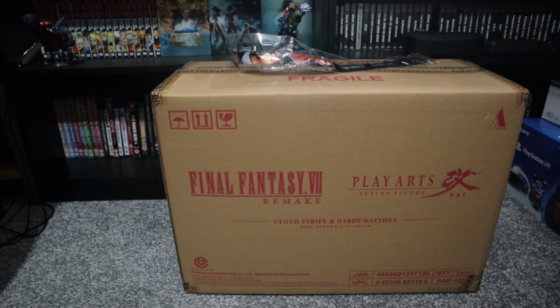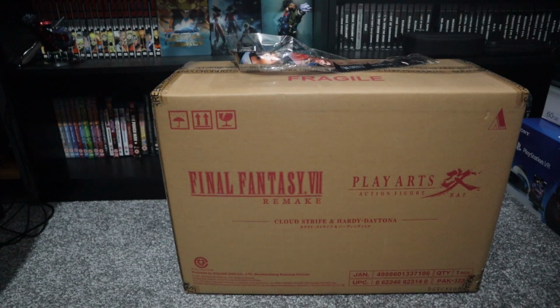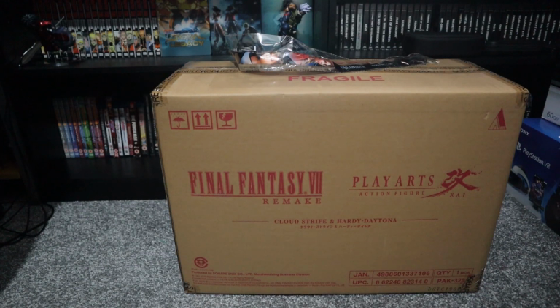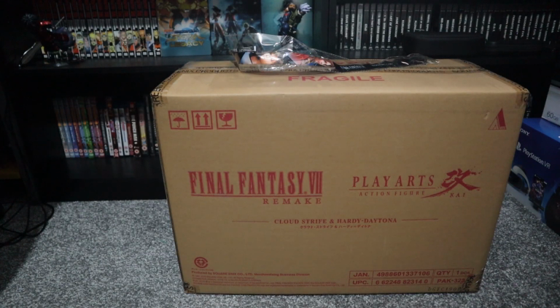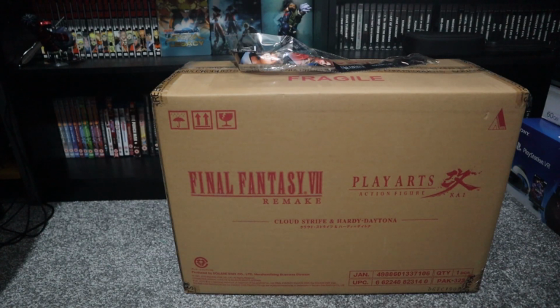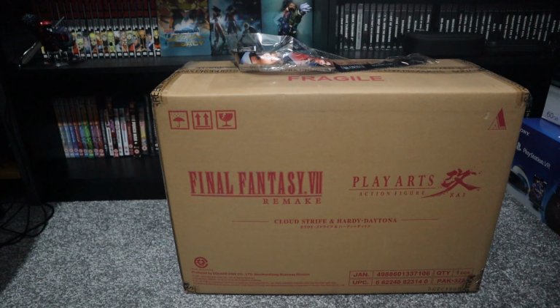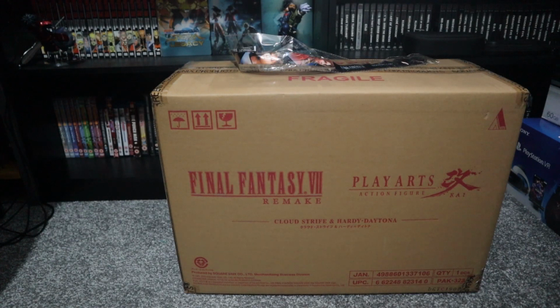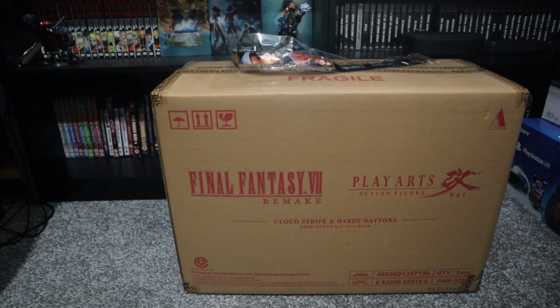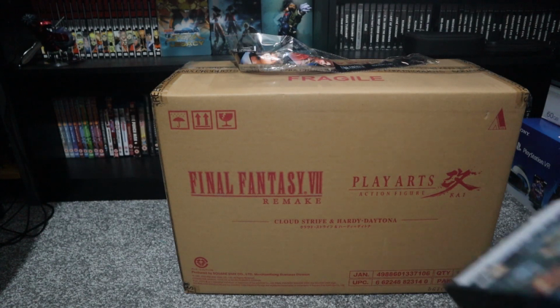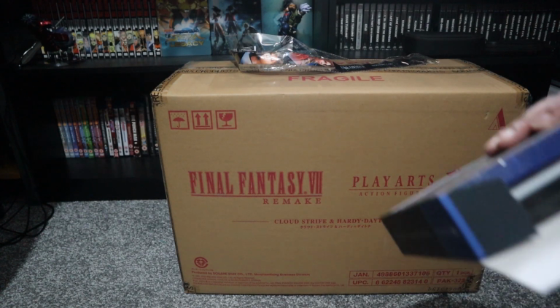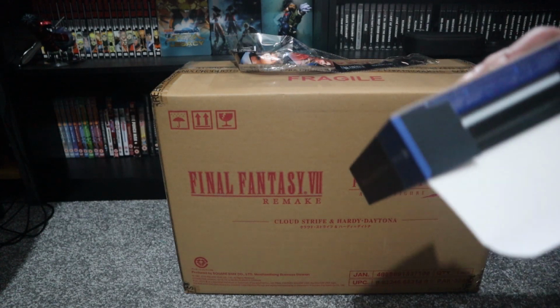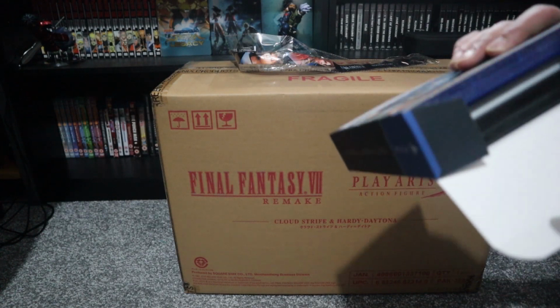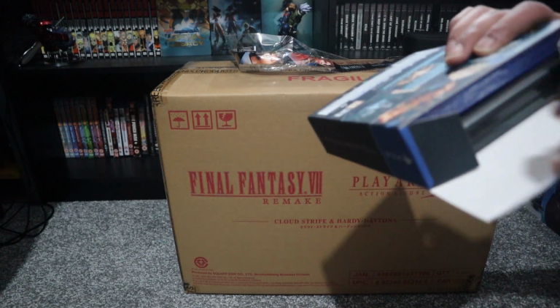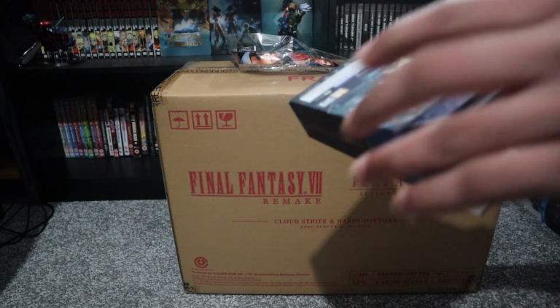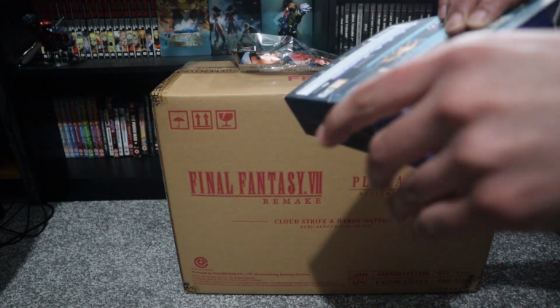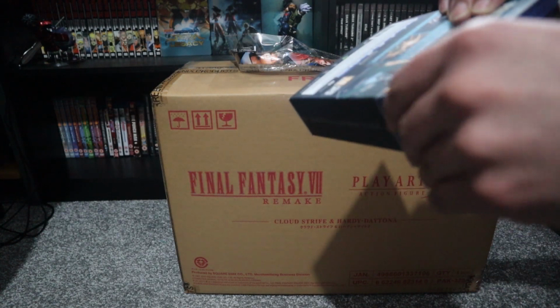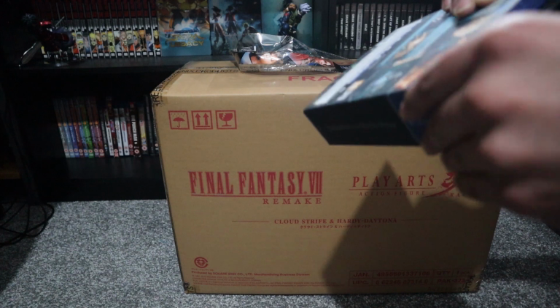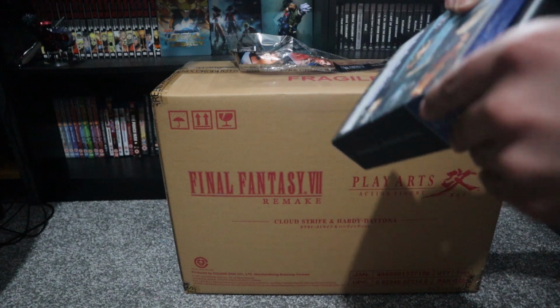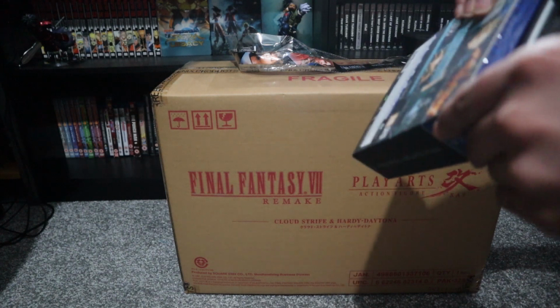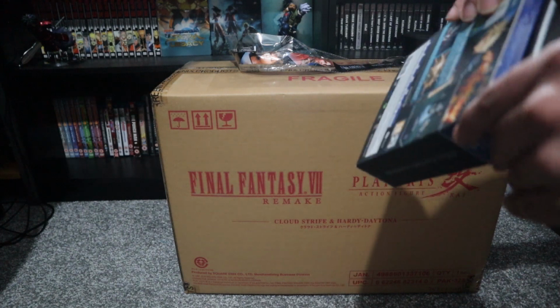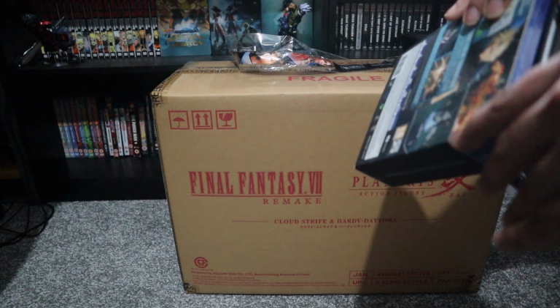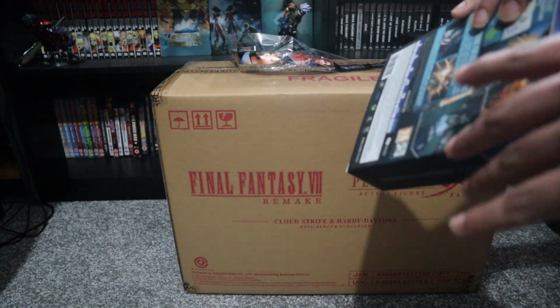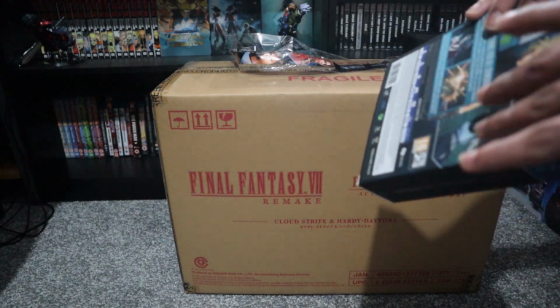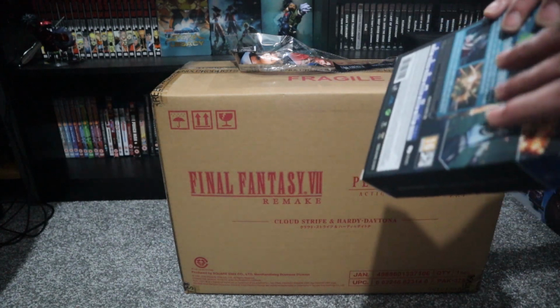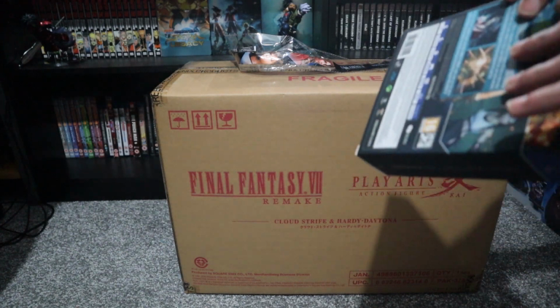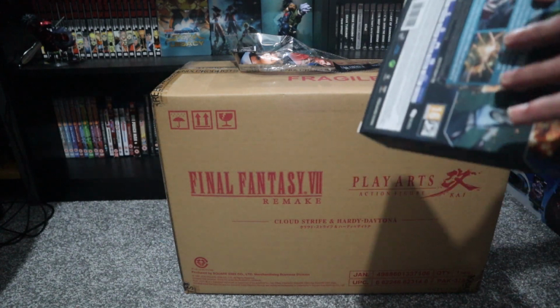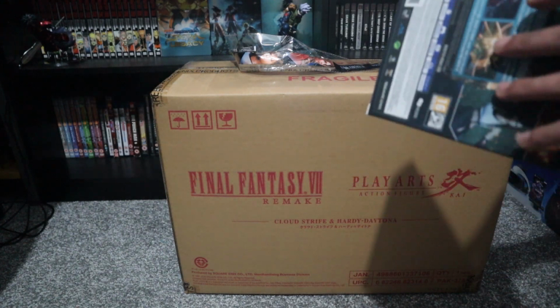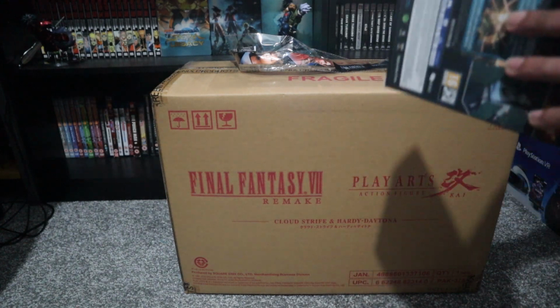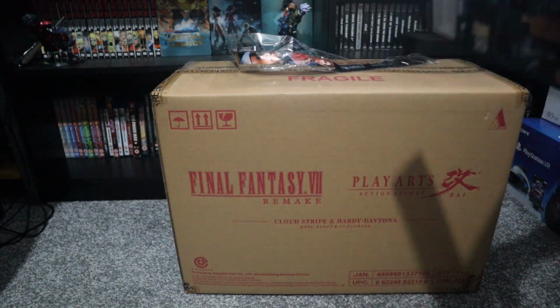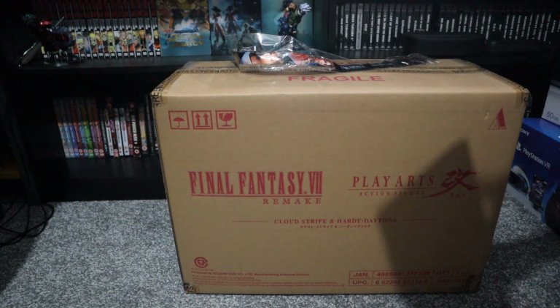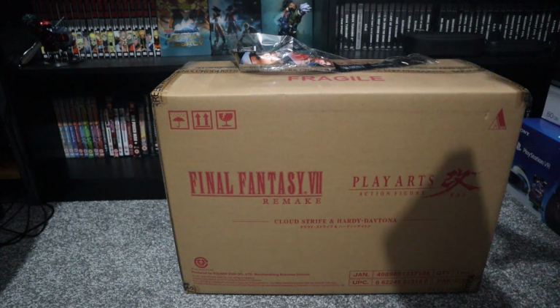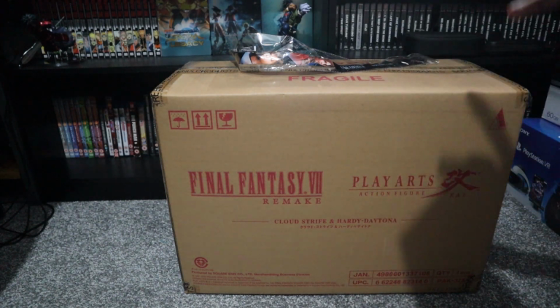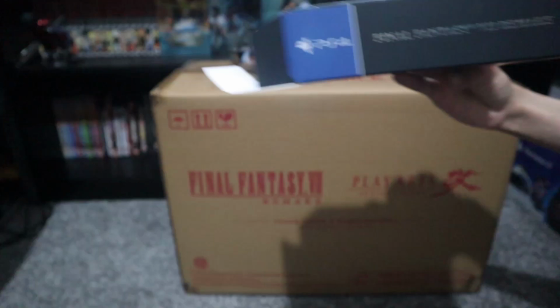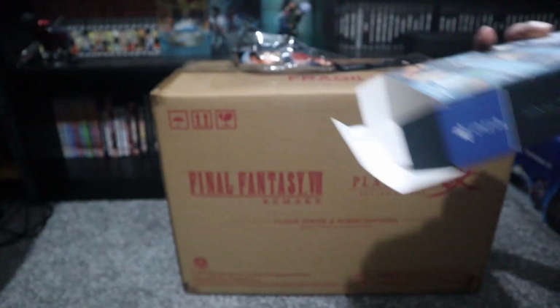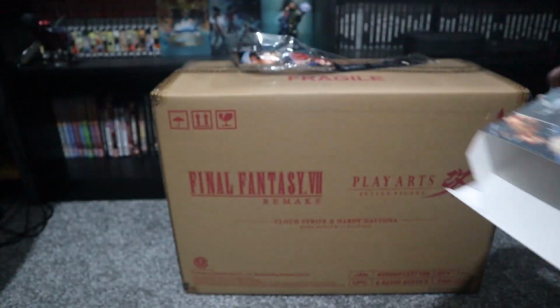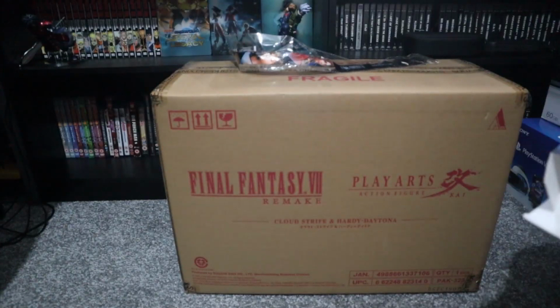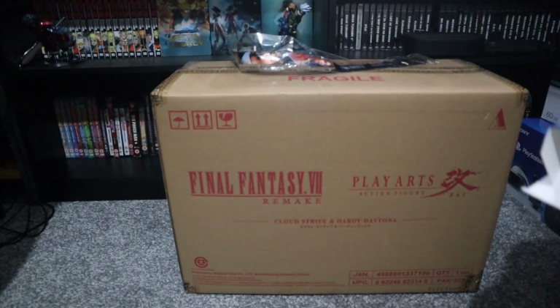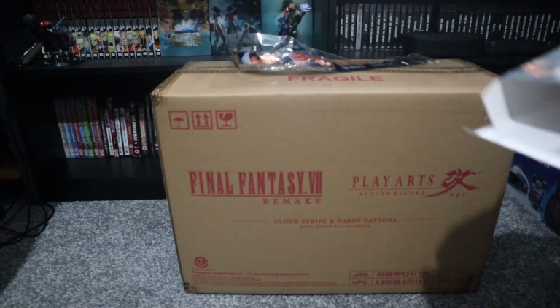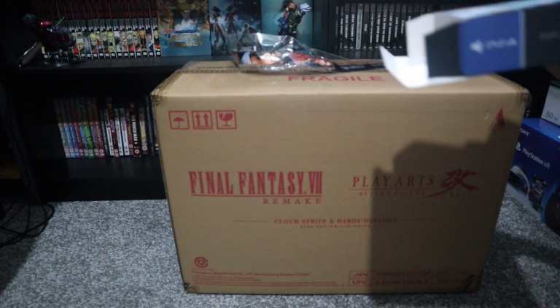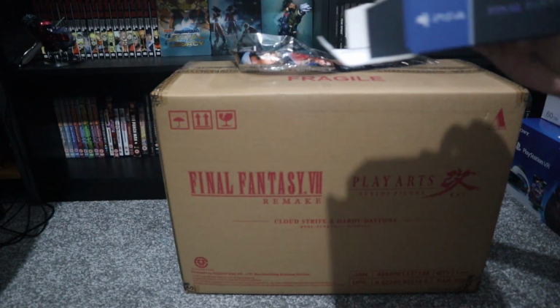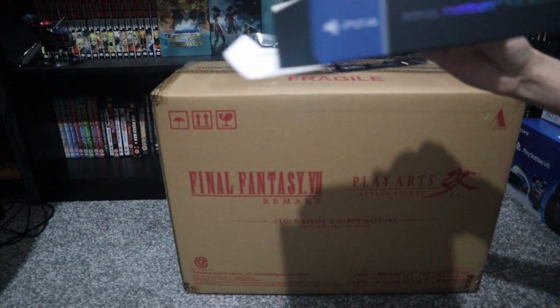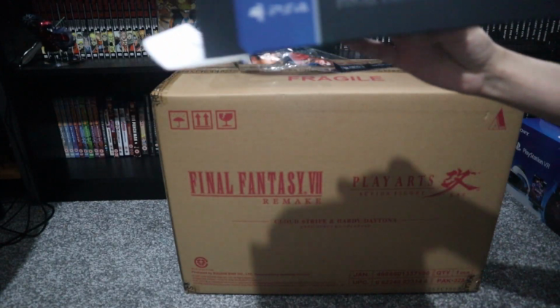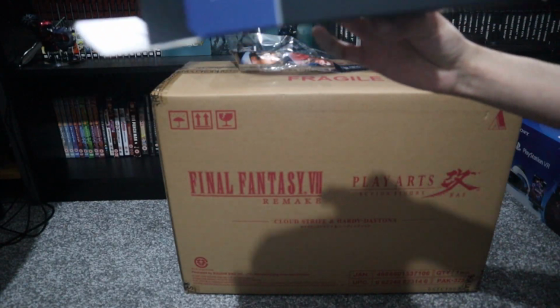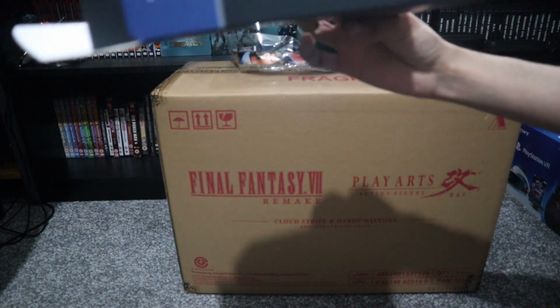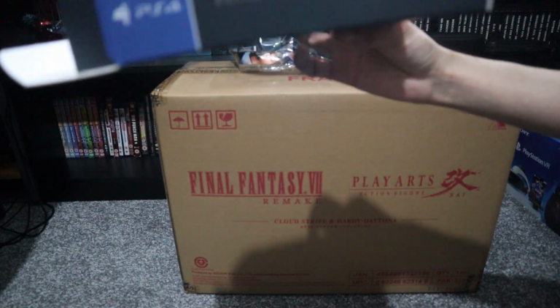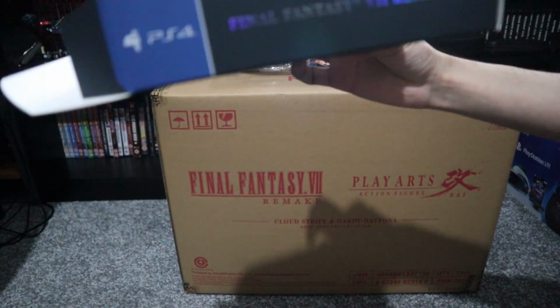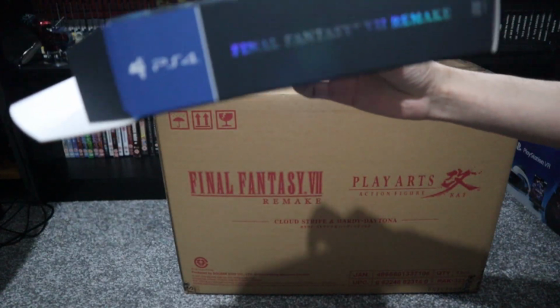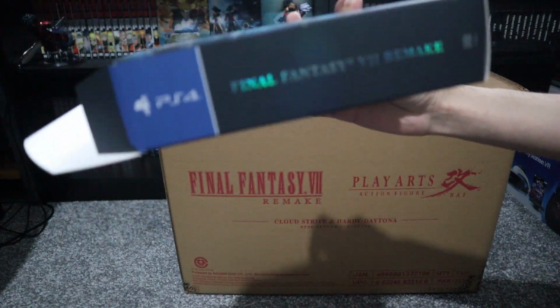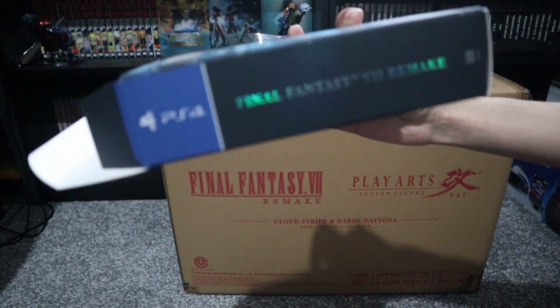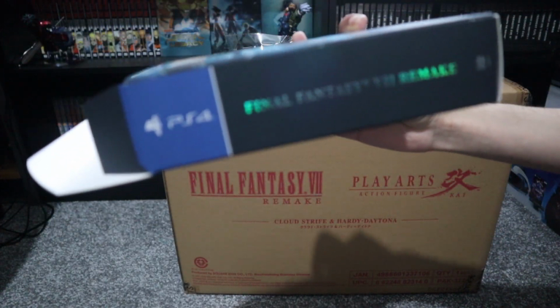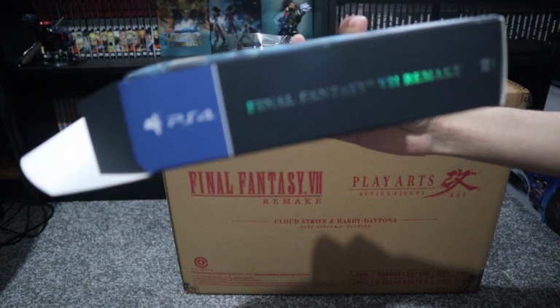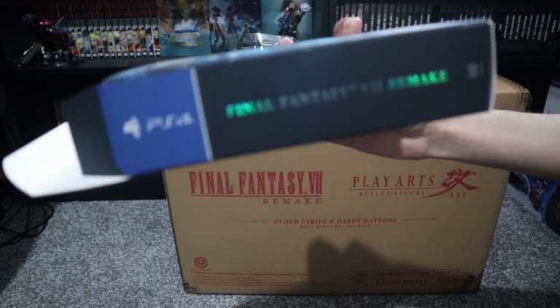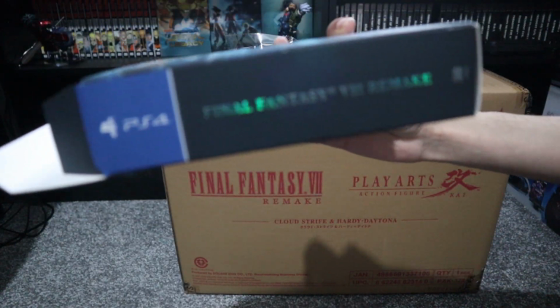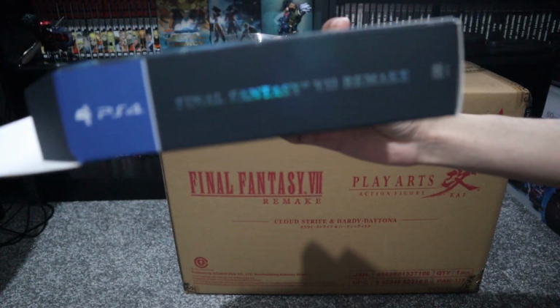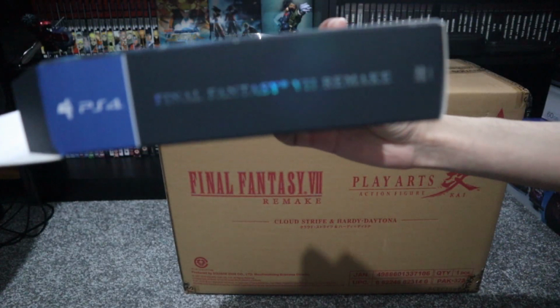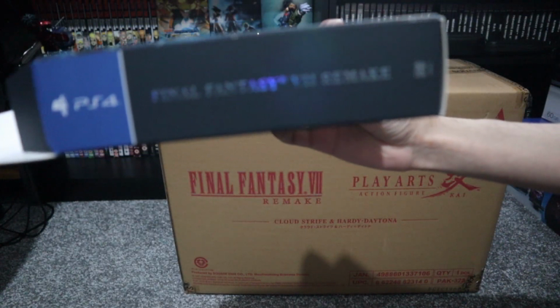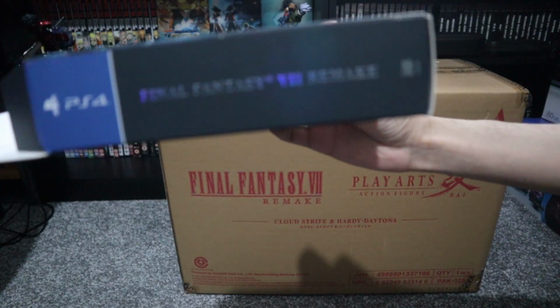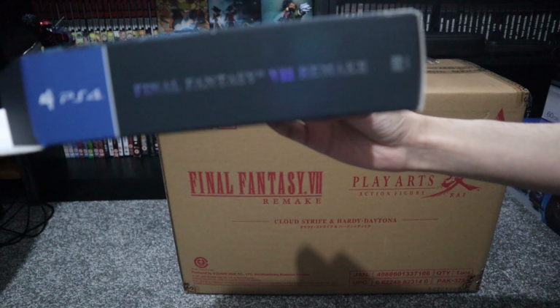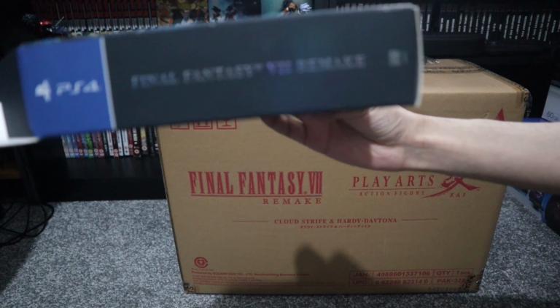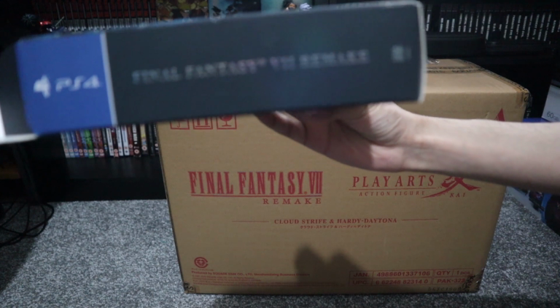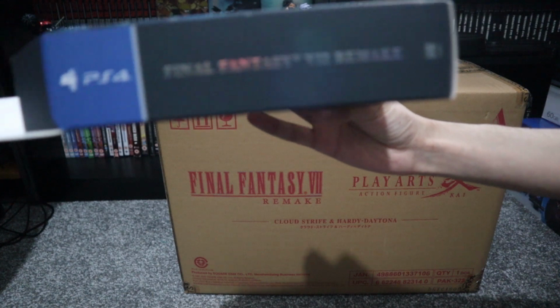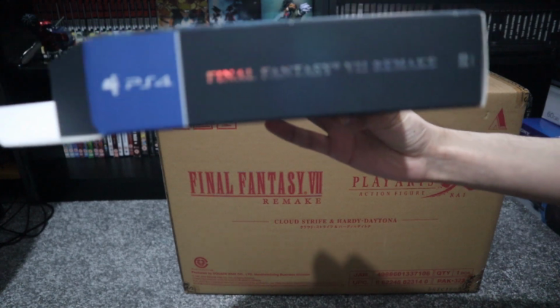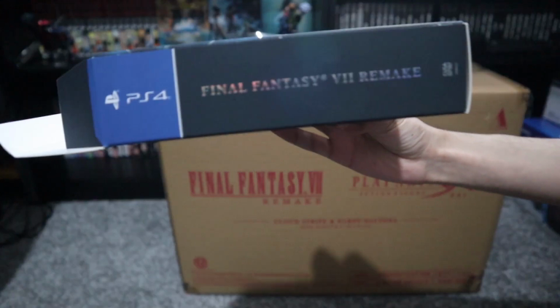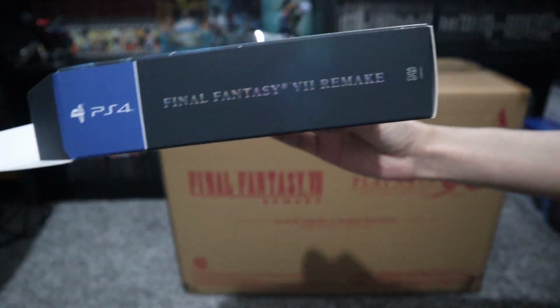Time to open the box. And here's the side — it just says Final Fantasy 7 Remake.